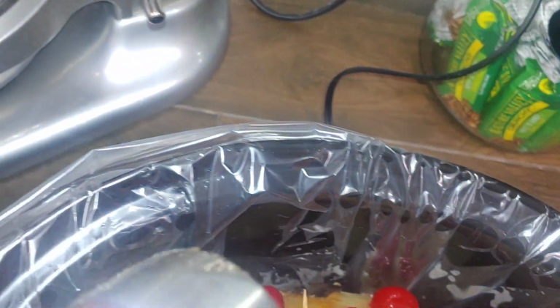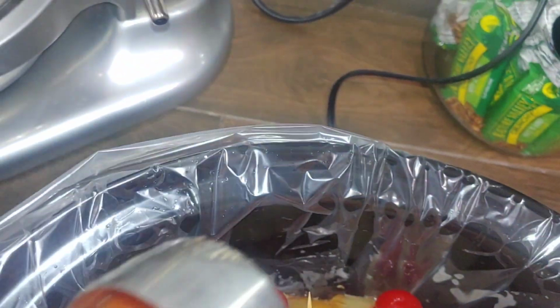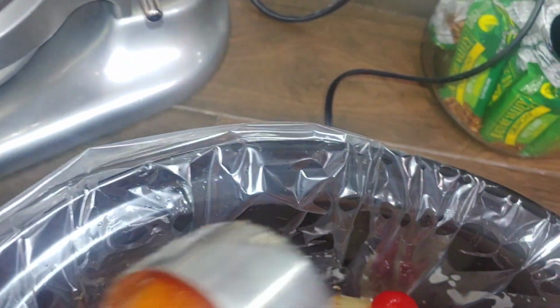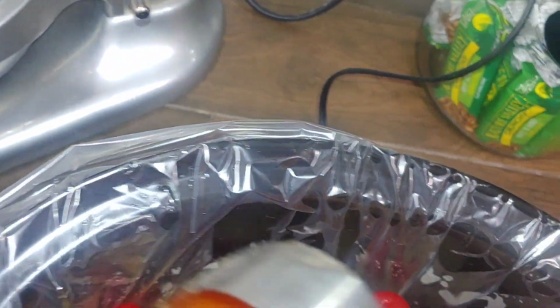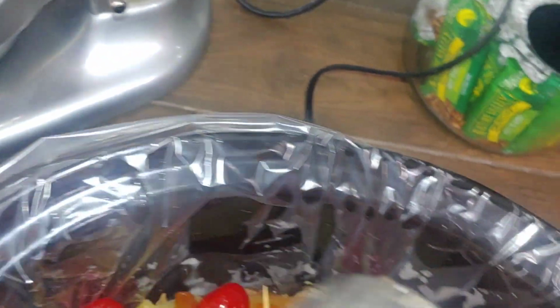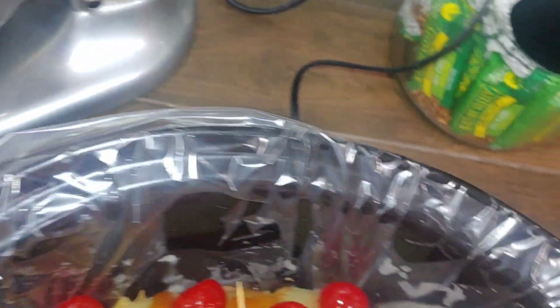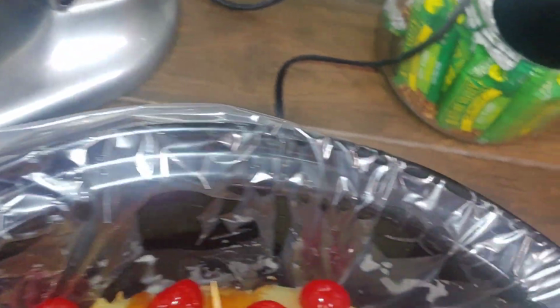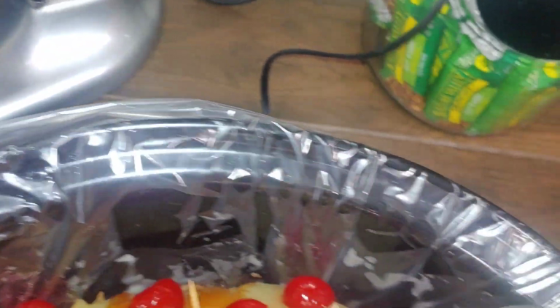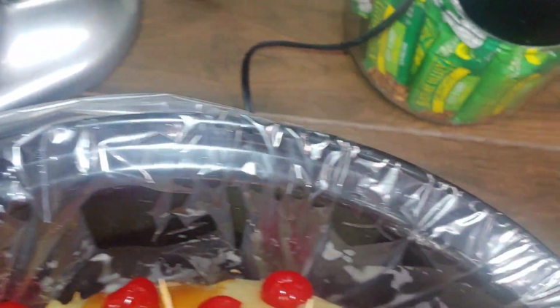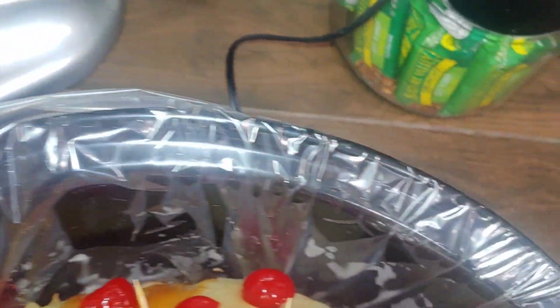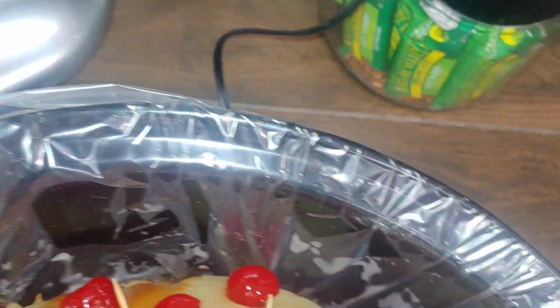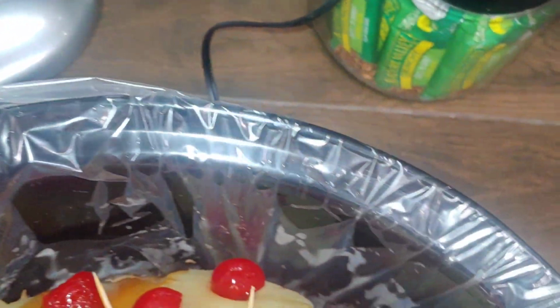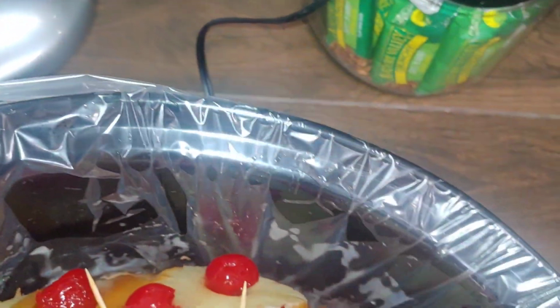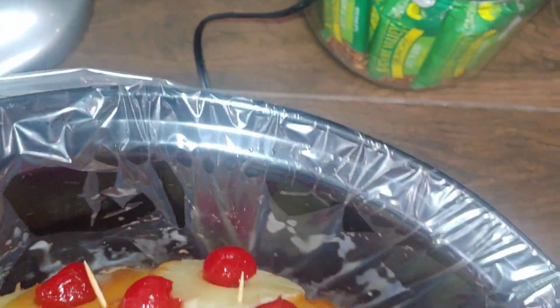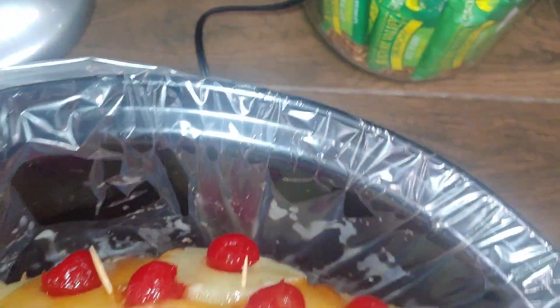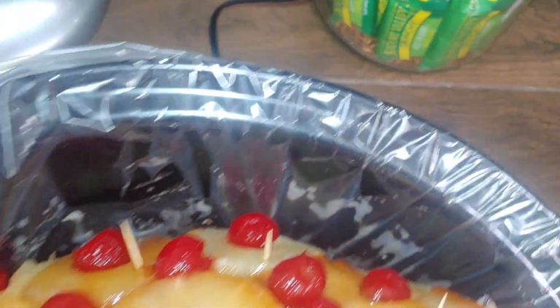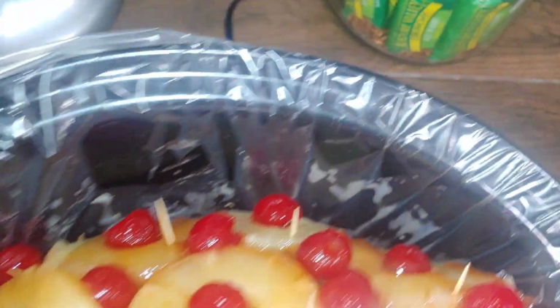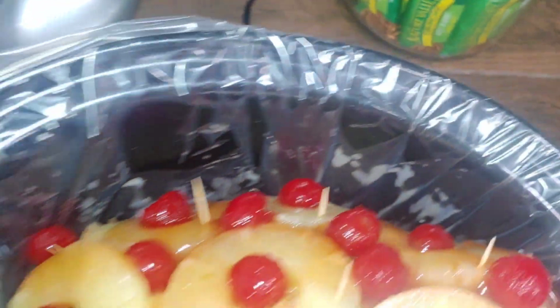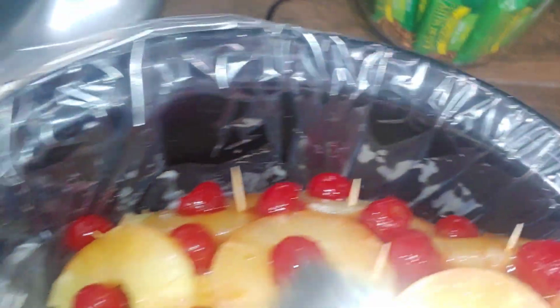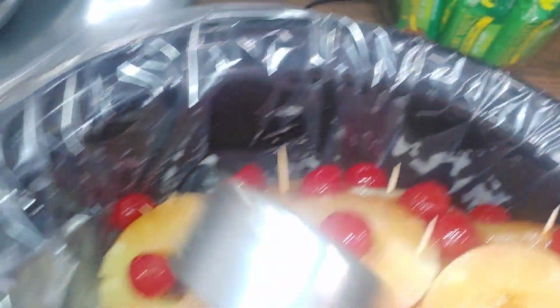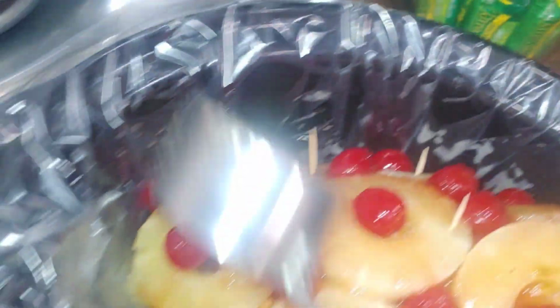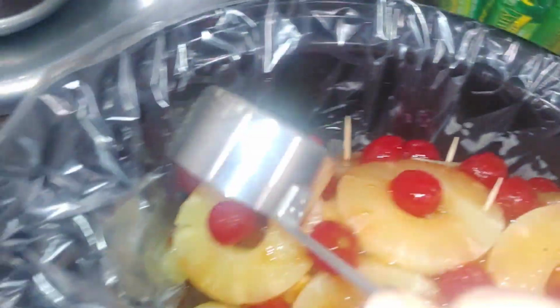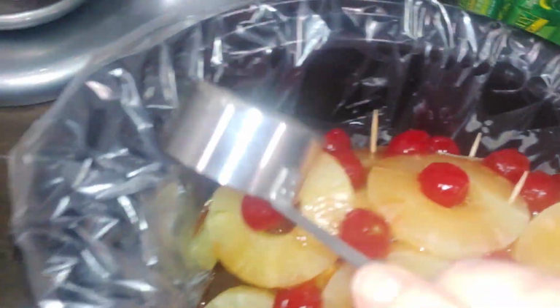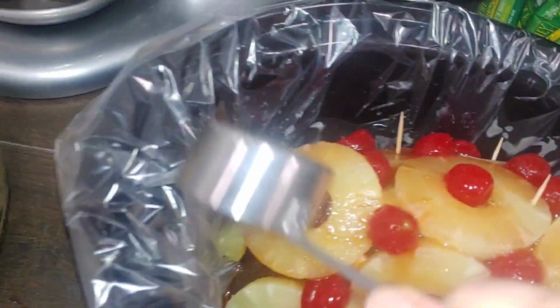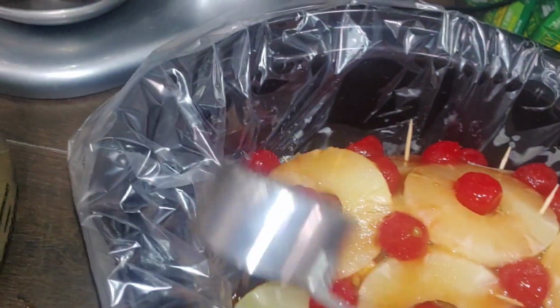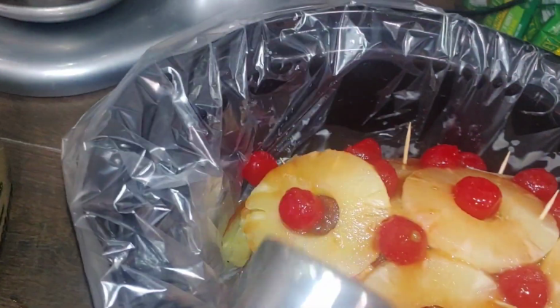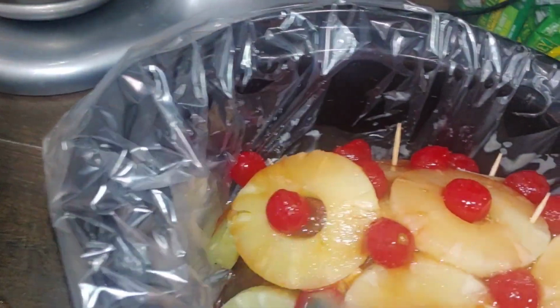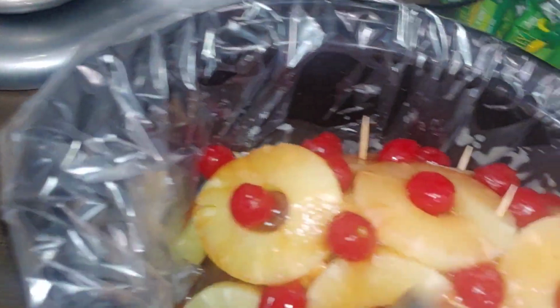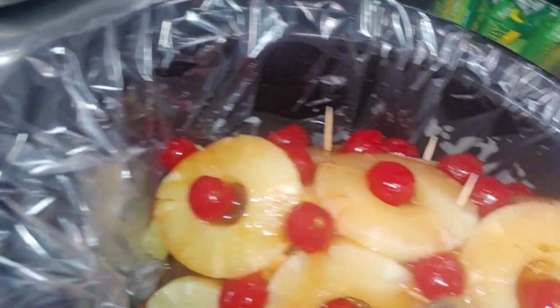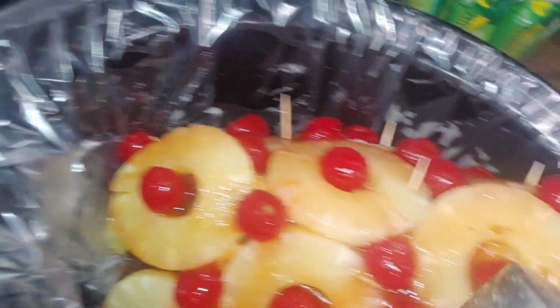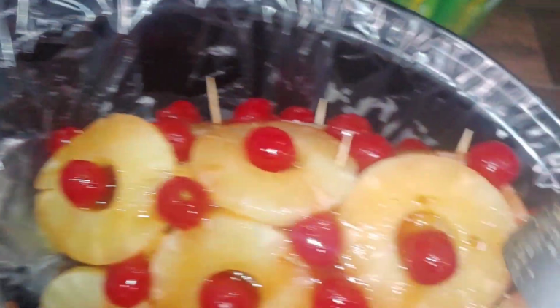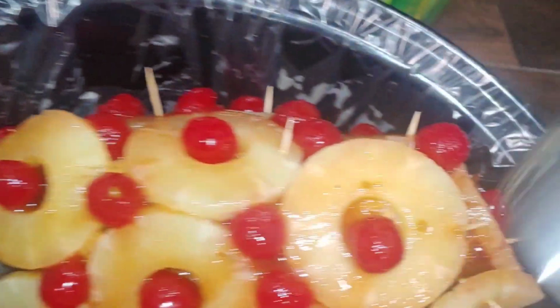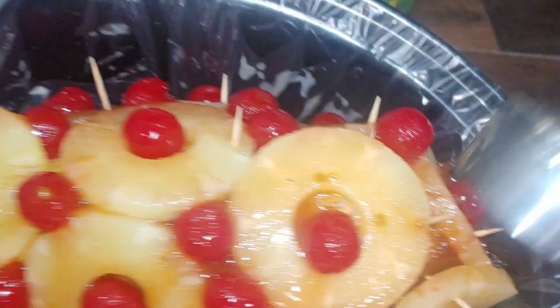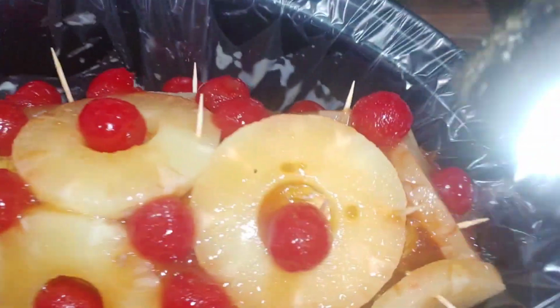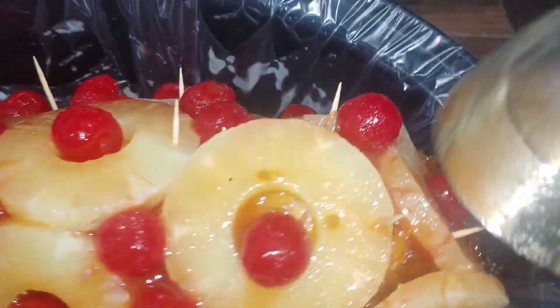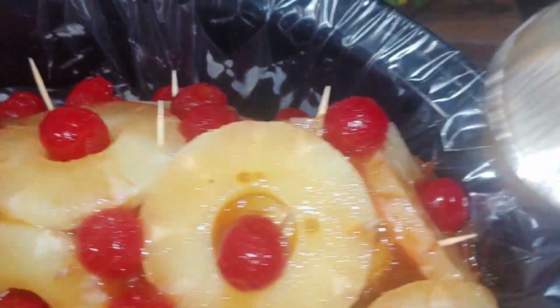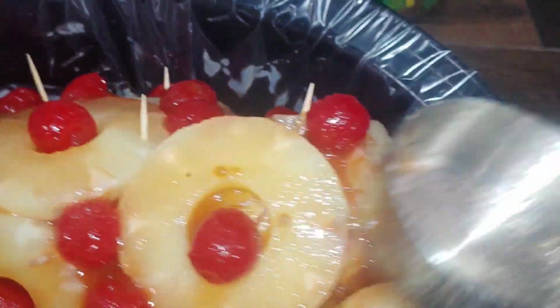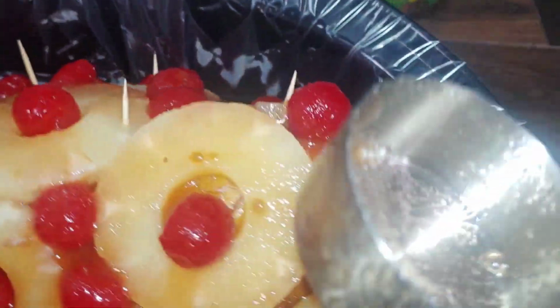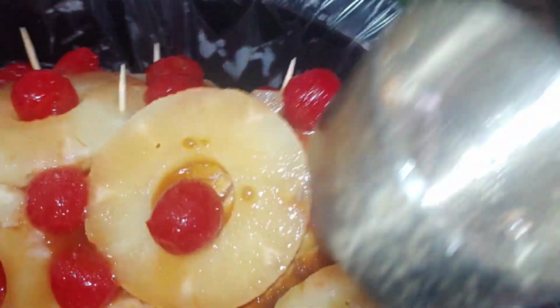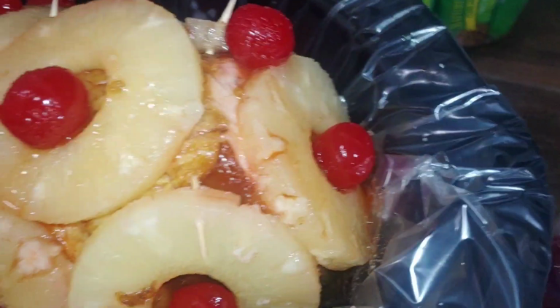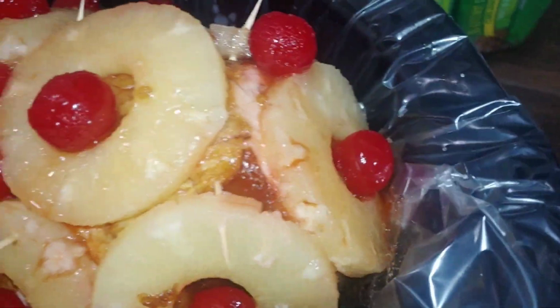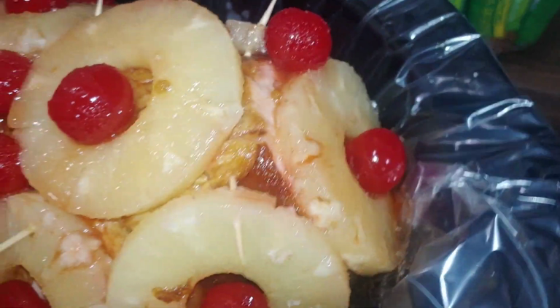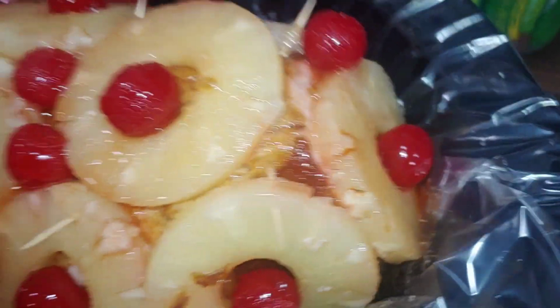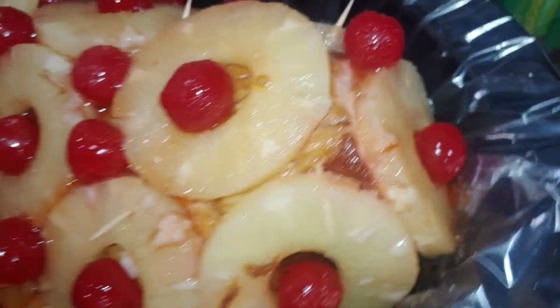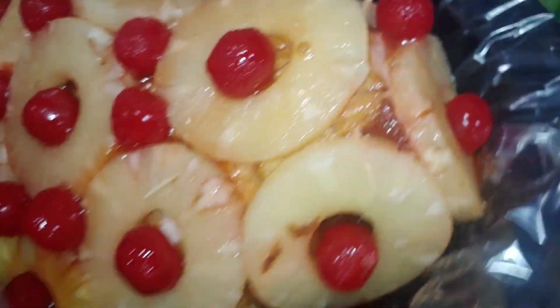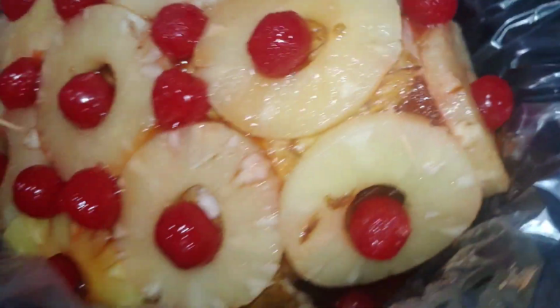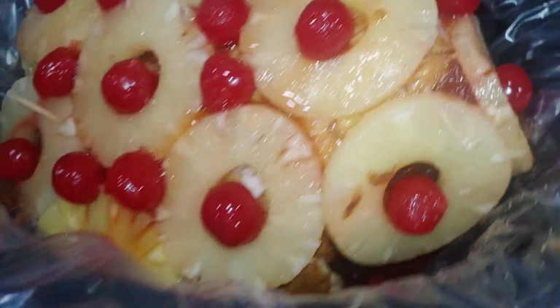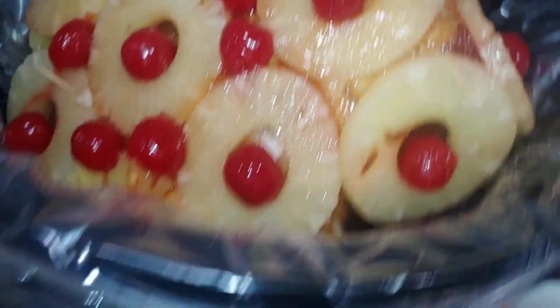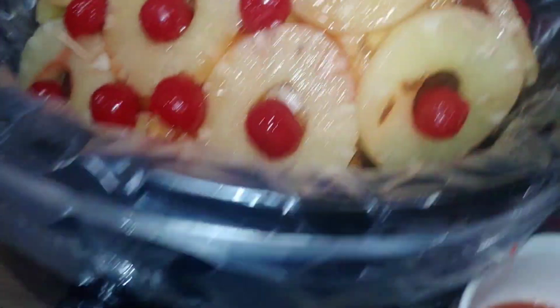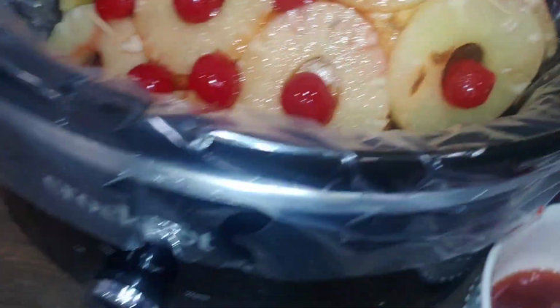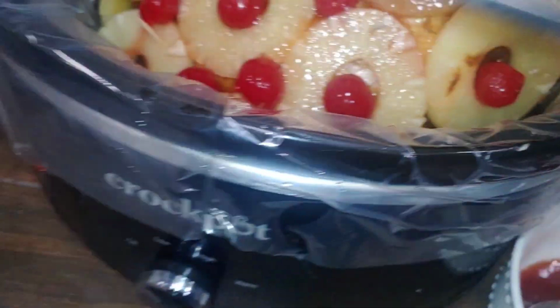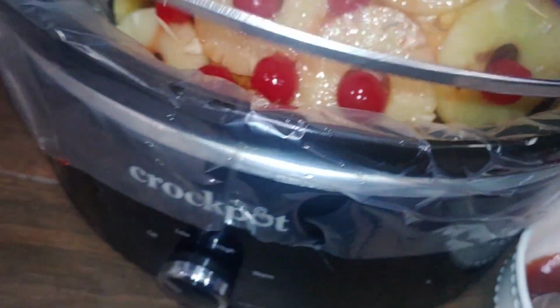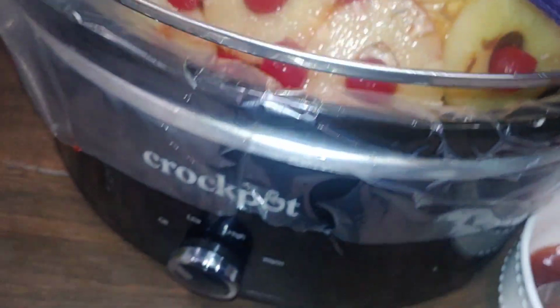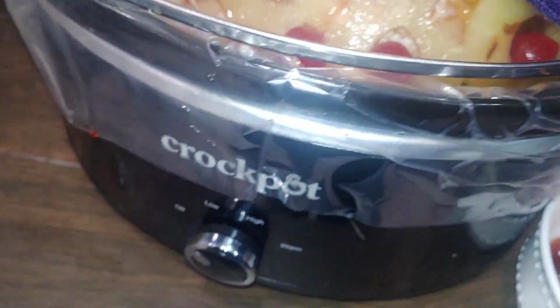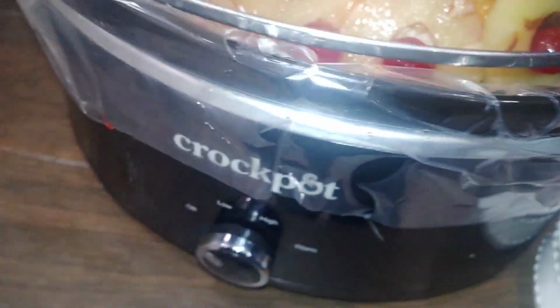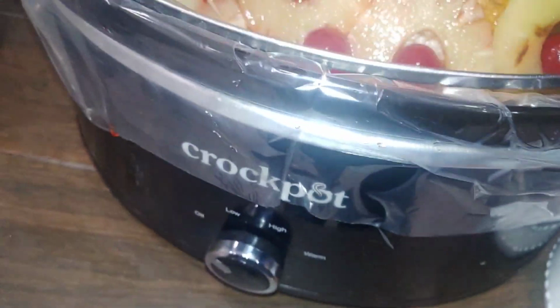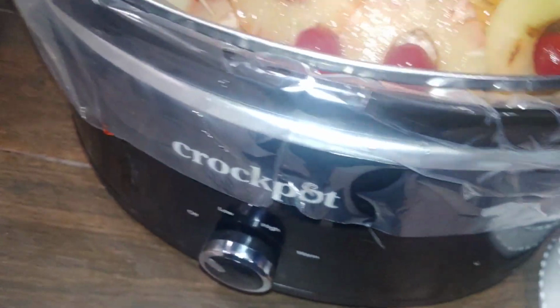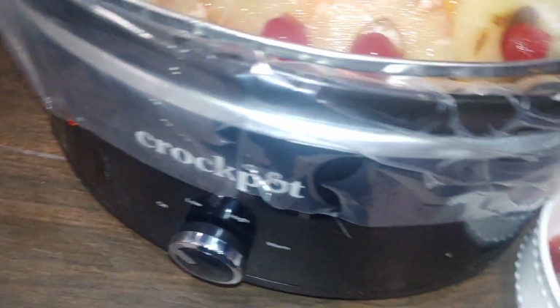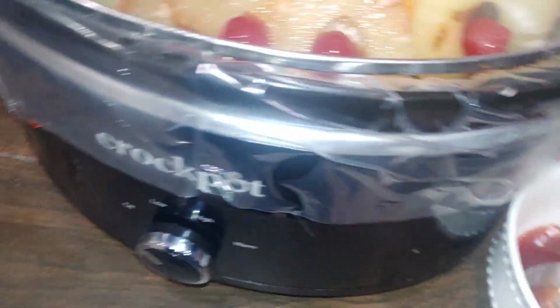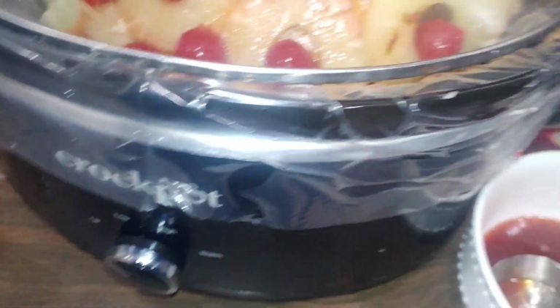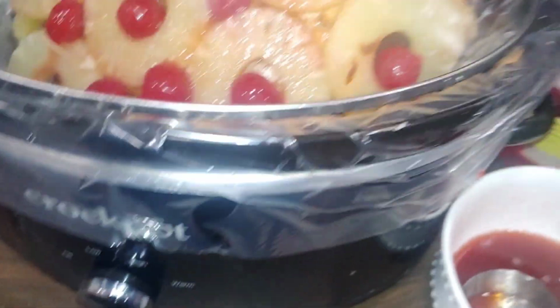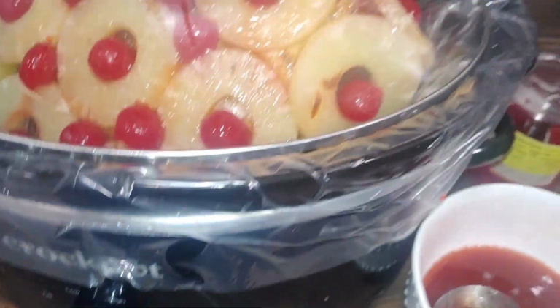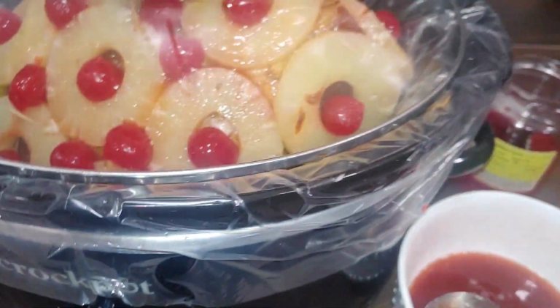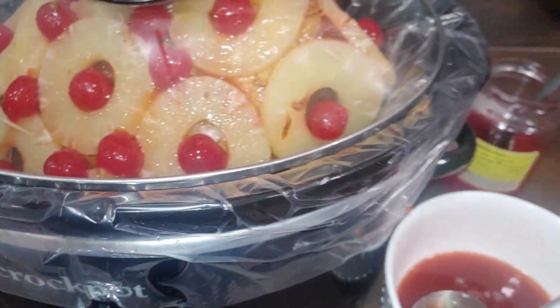Yummy! That's about all we're gonna do, and then we just stick the lid on and cook it low and slow.